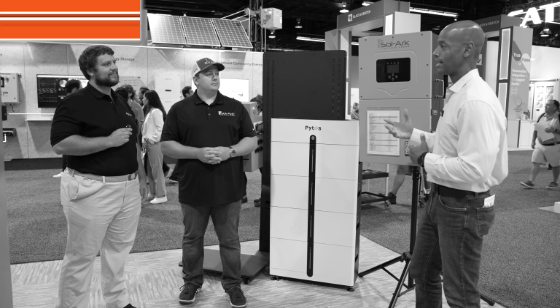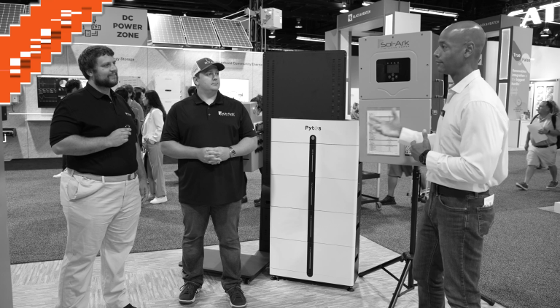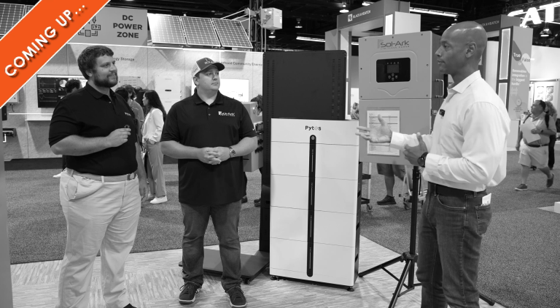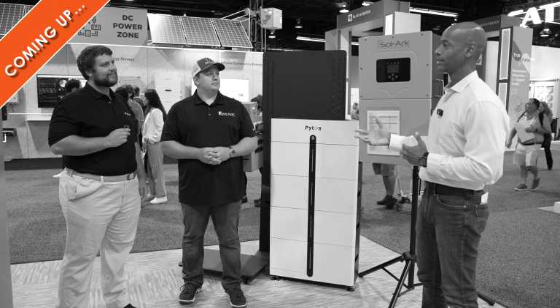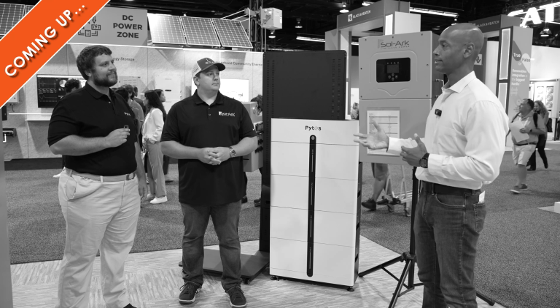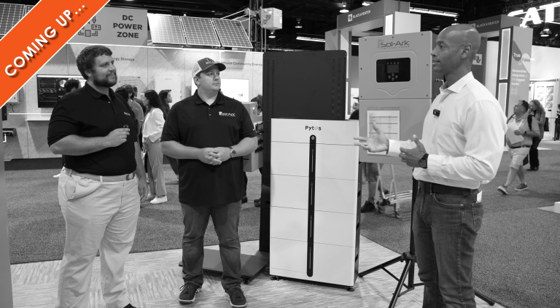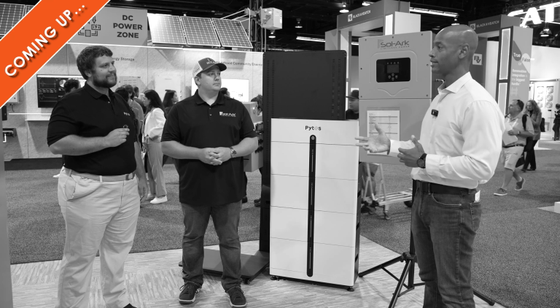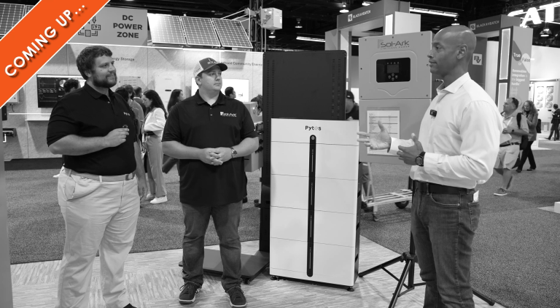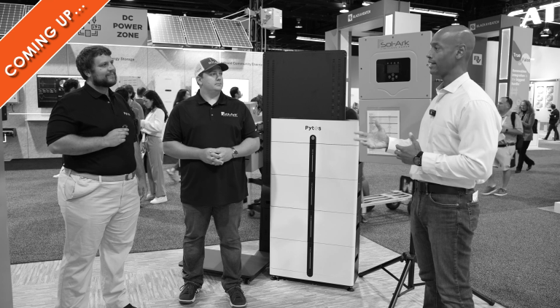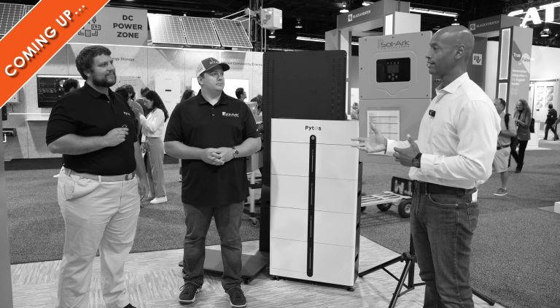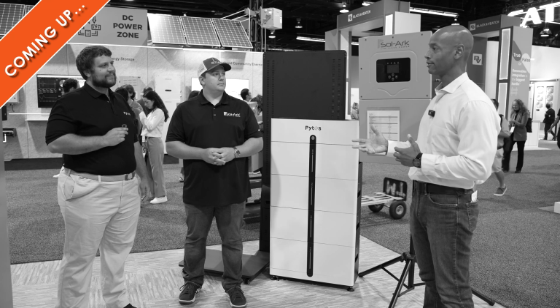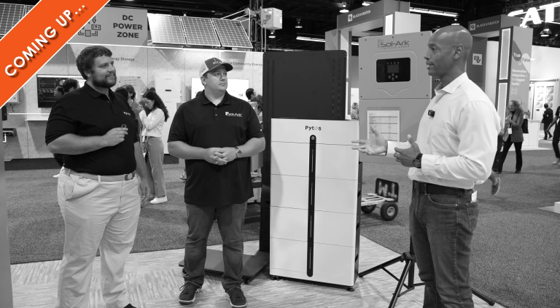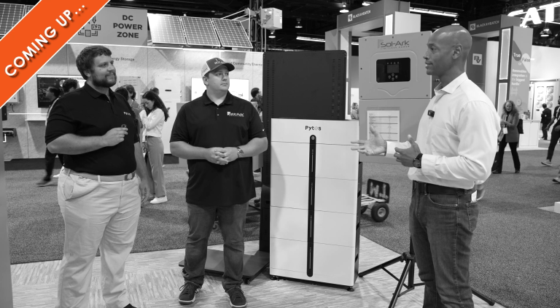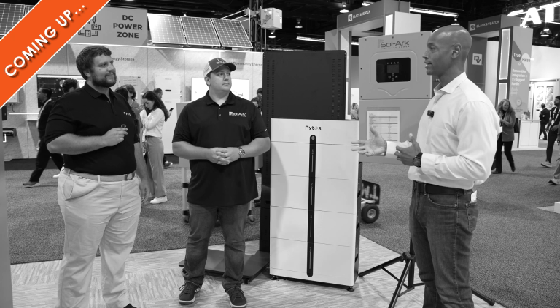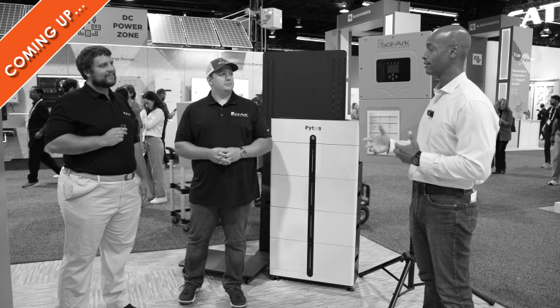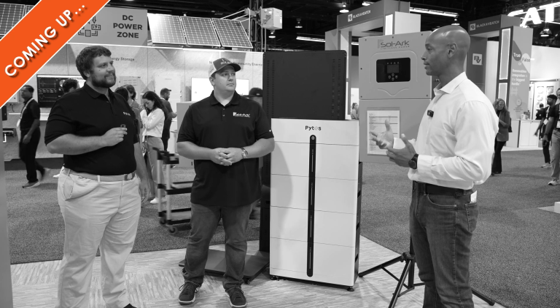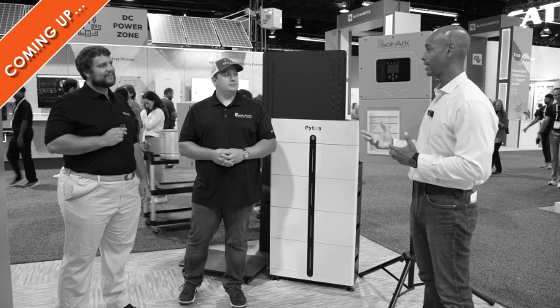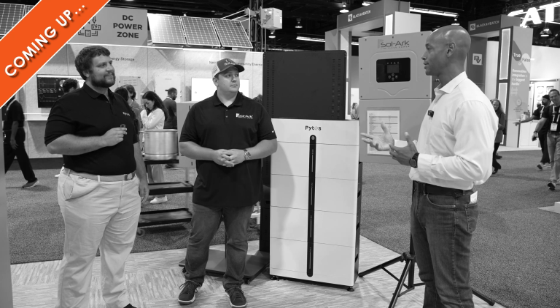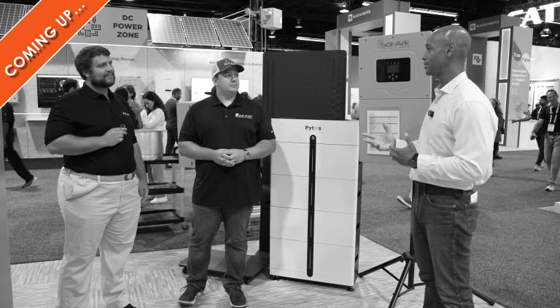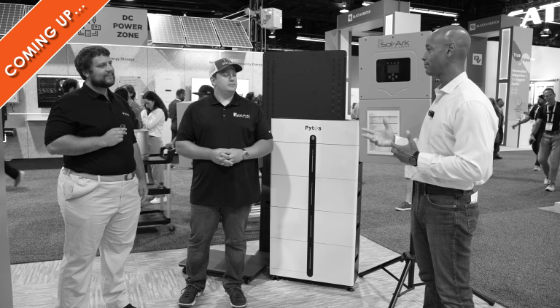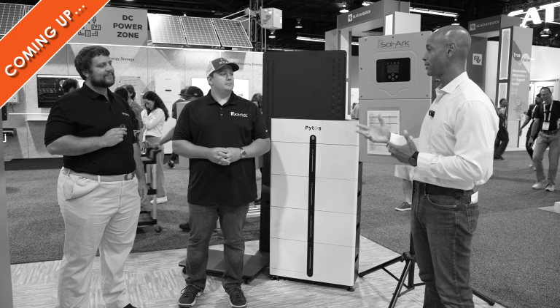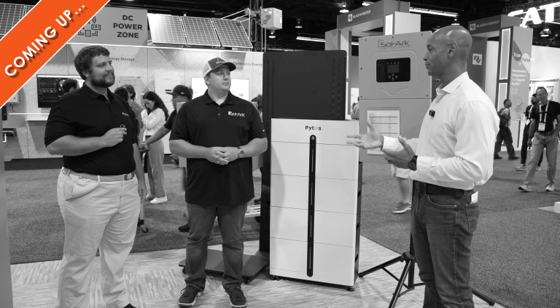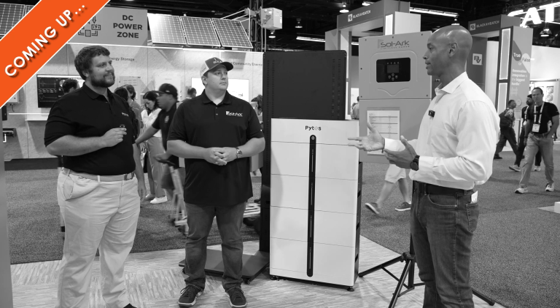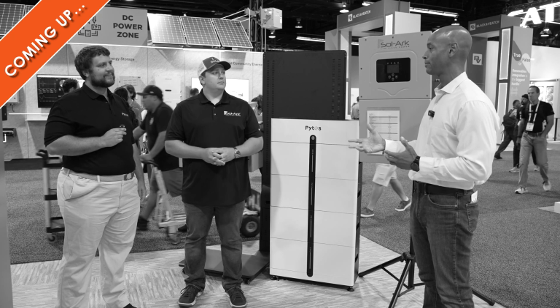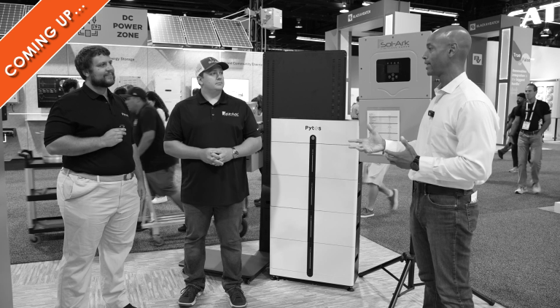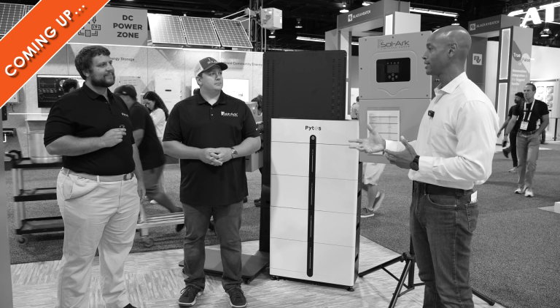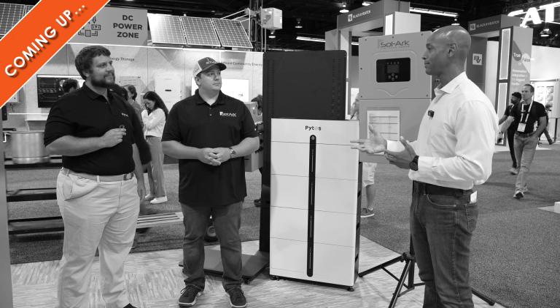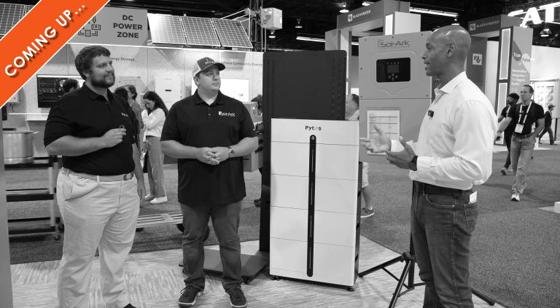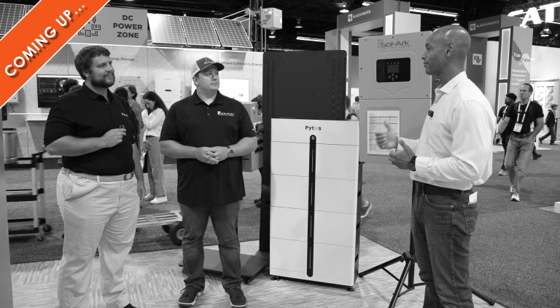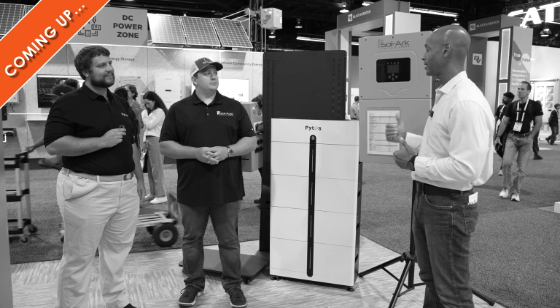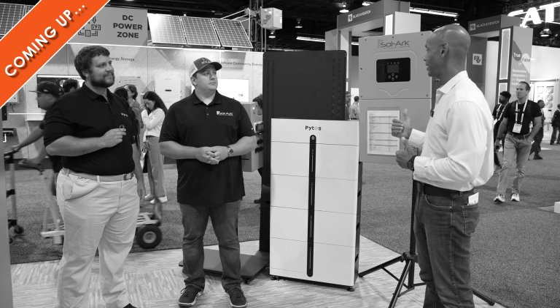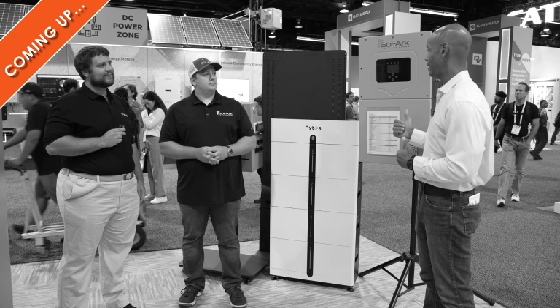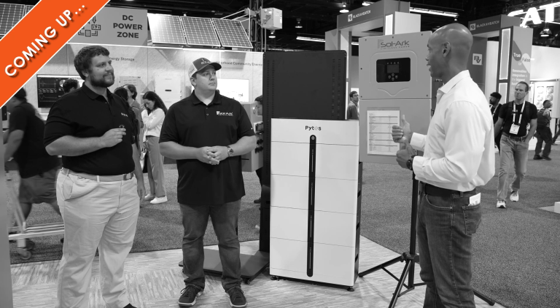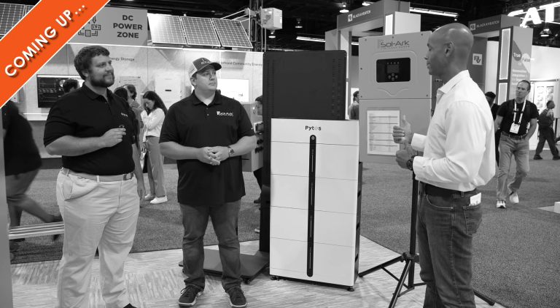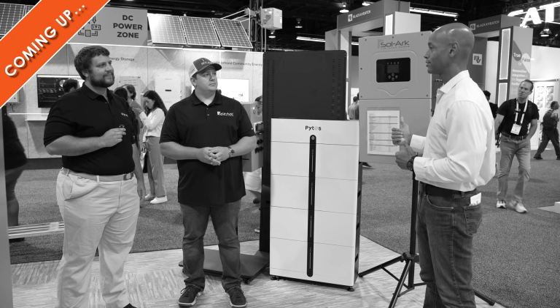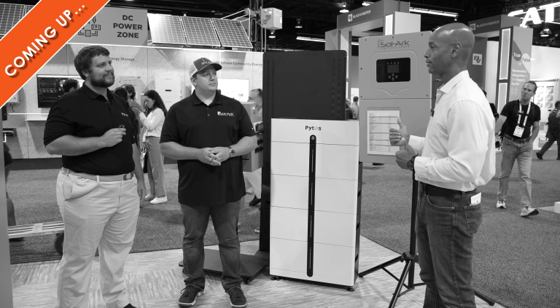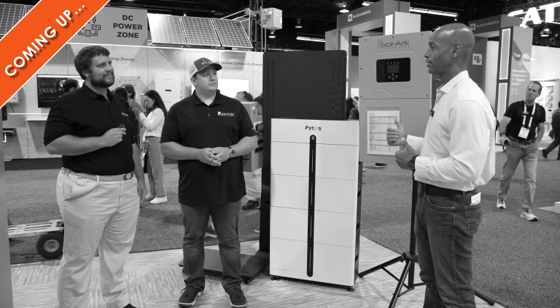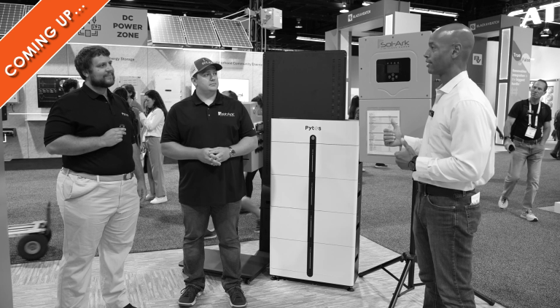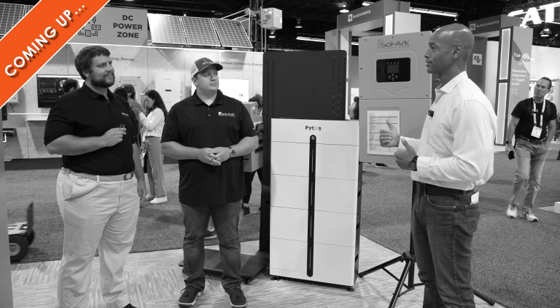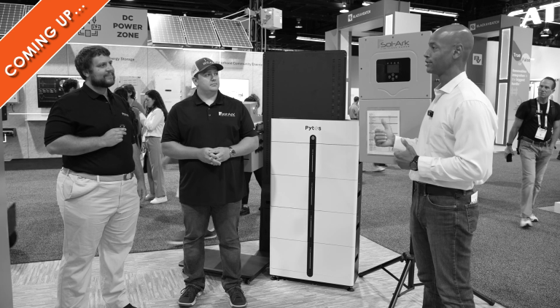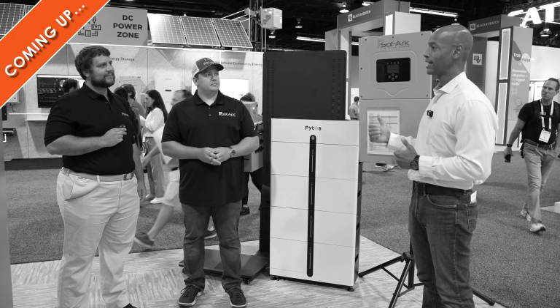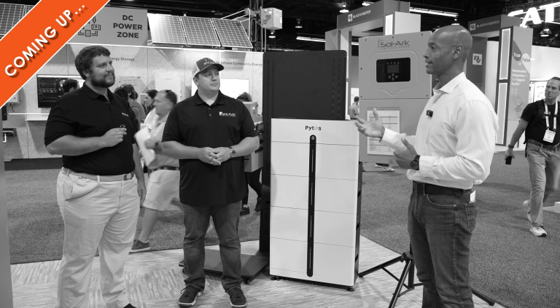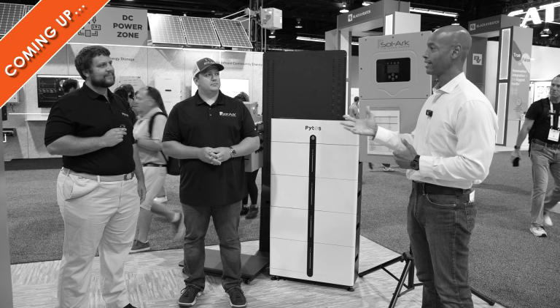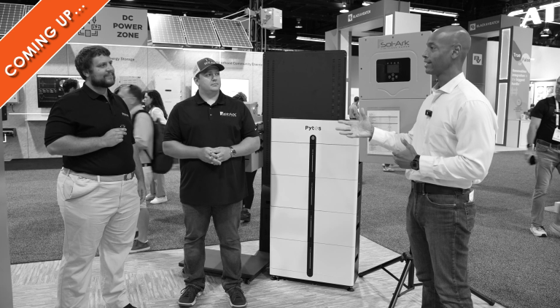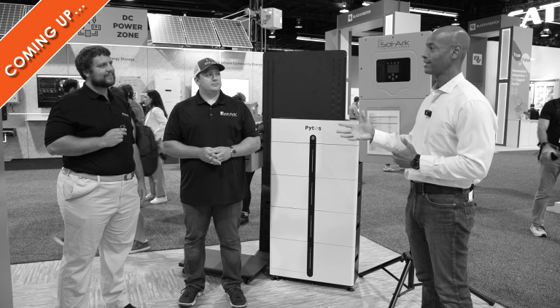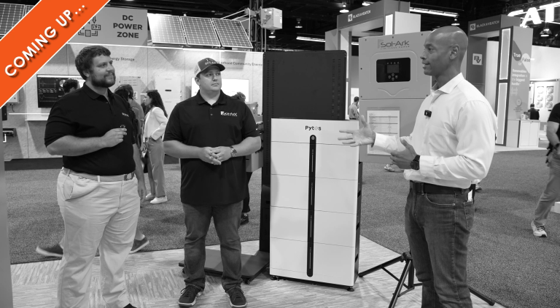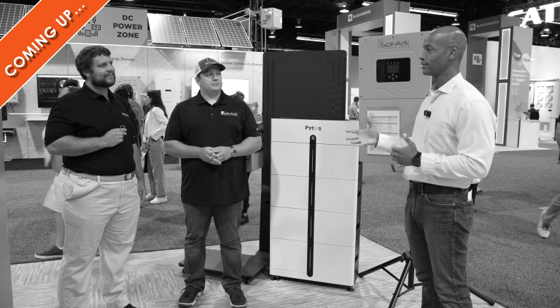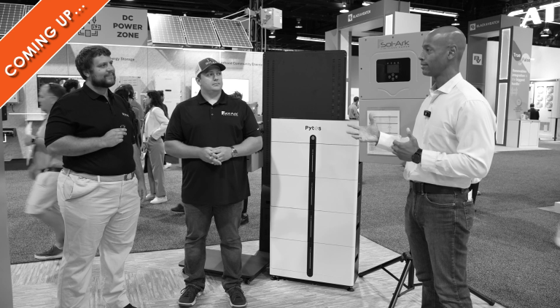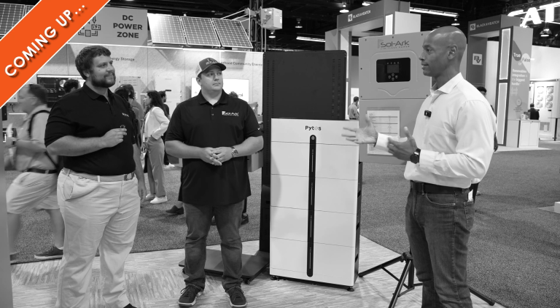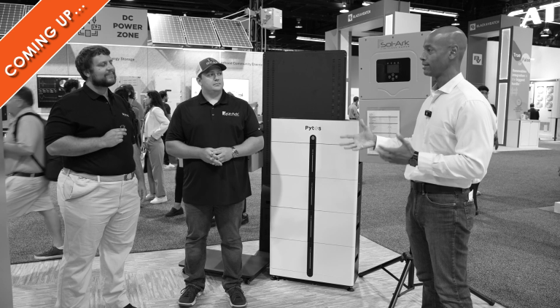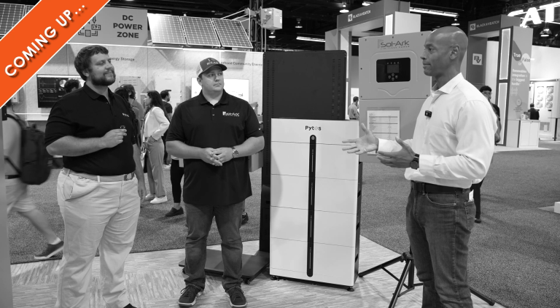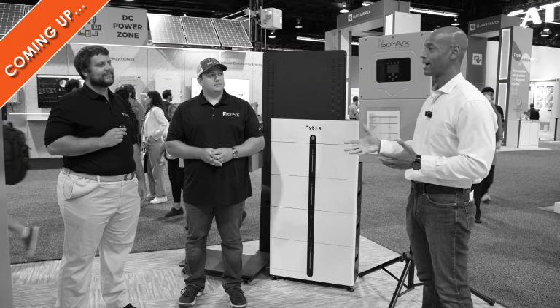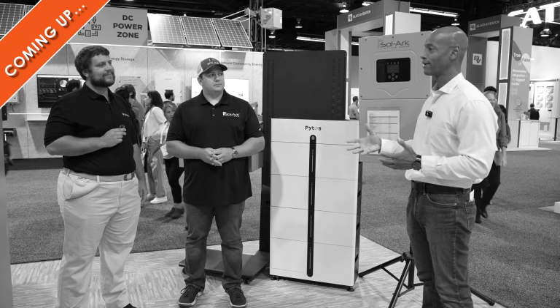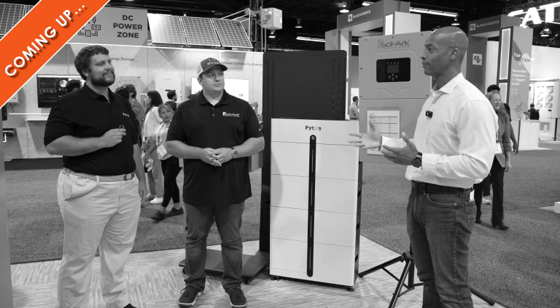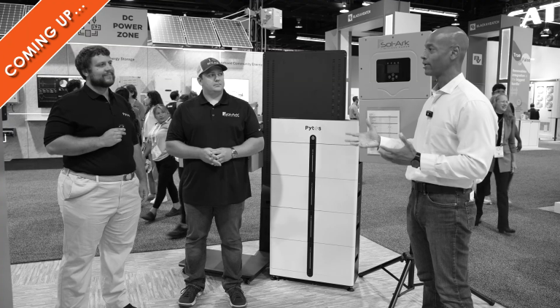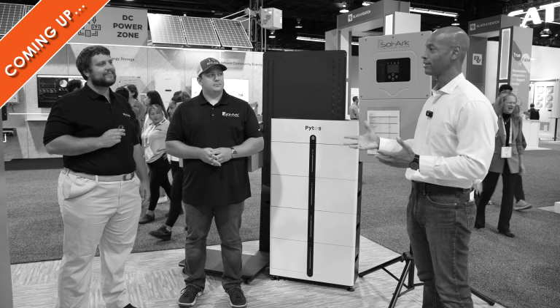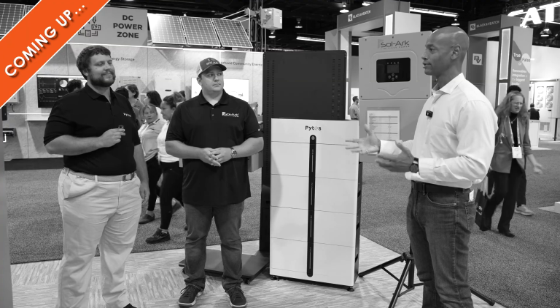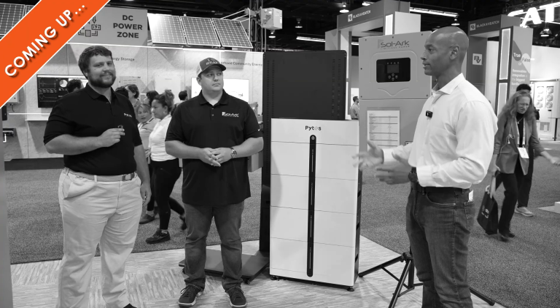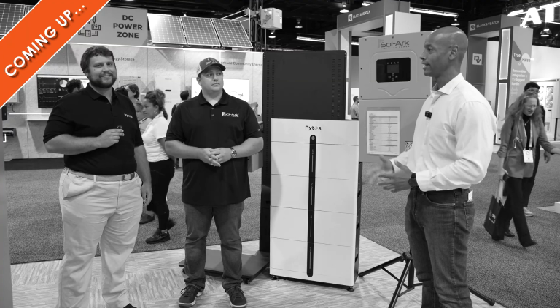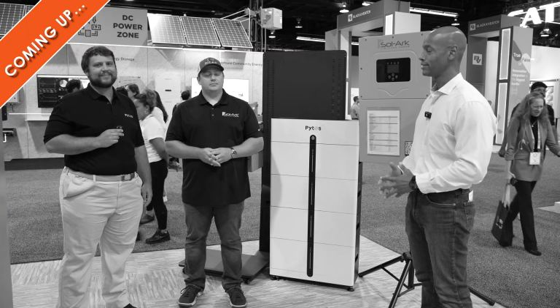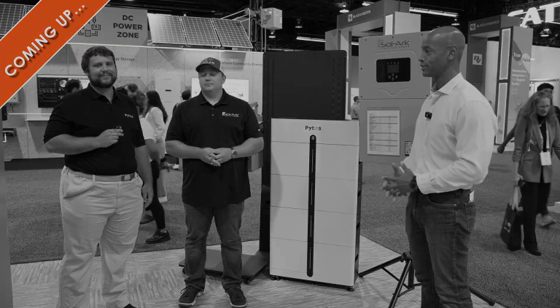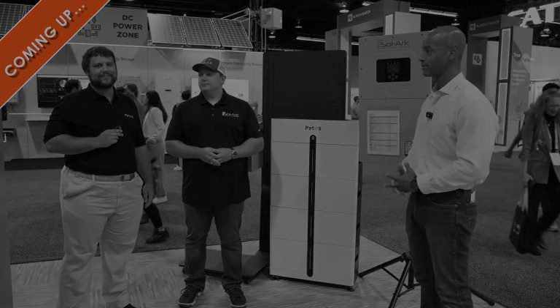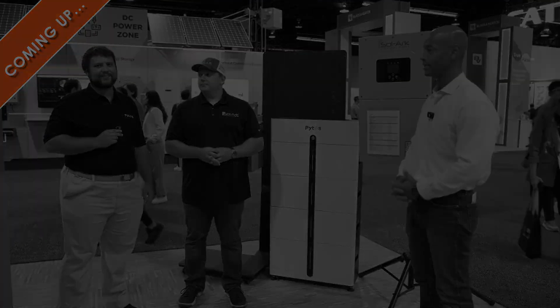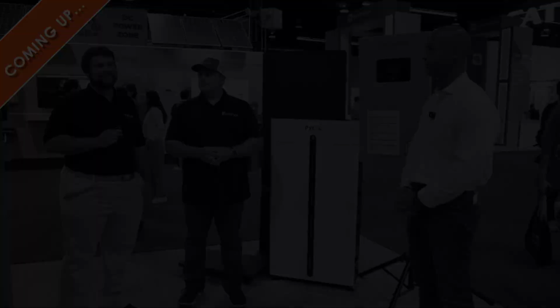I know we want to touch on the integration and the relationship between Pites battery and Solark. So Jonathan, can you tell us the background? Where did this relationship start?